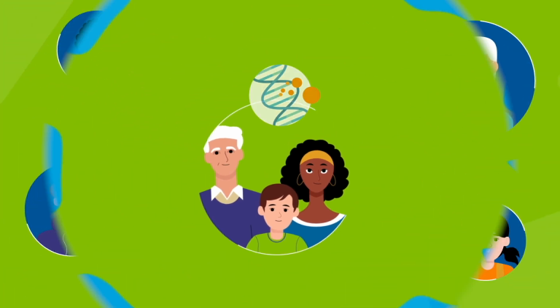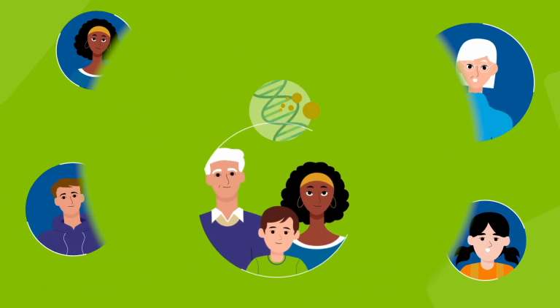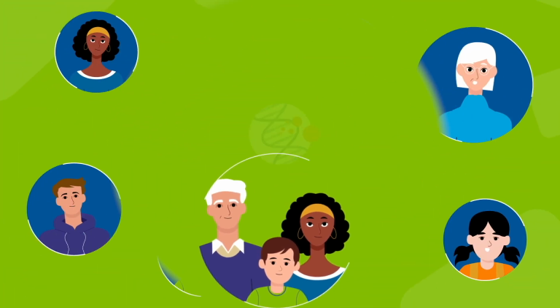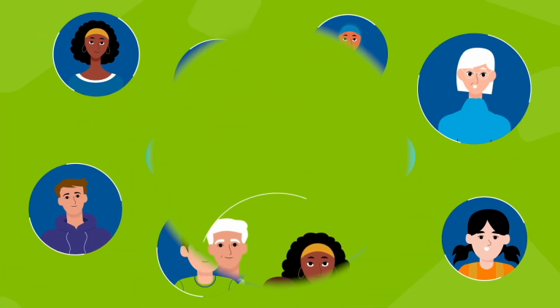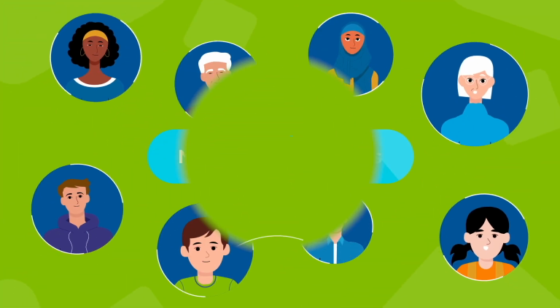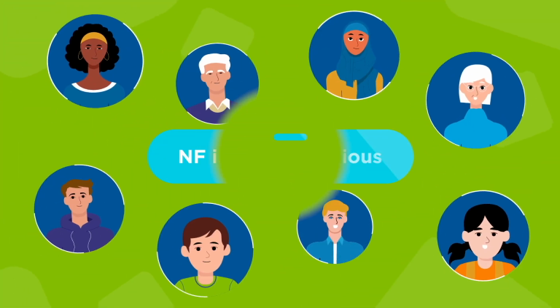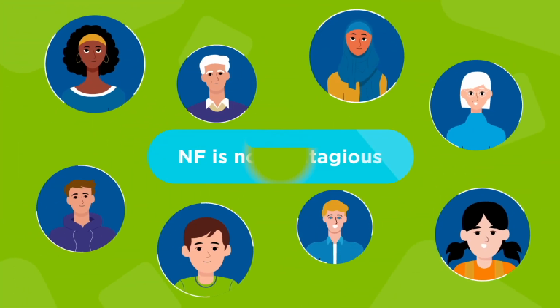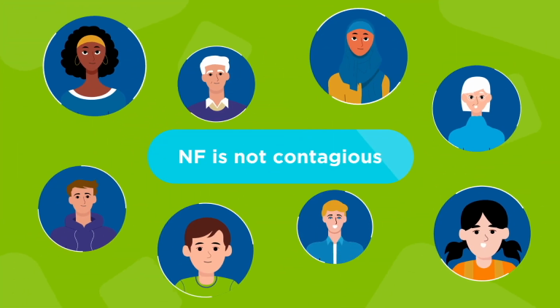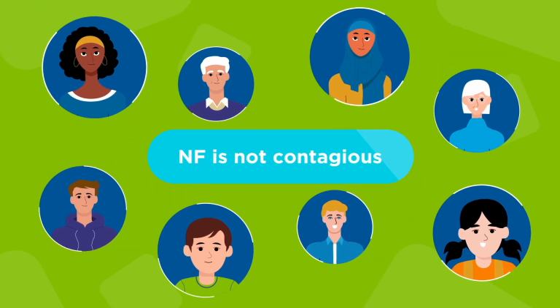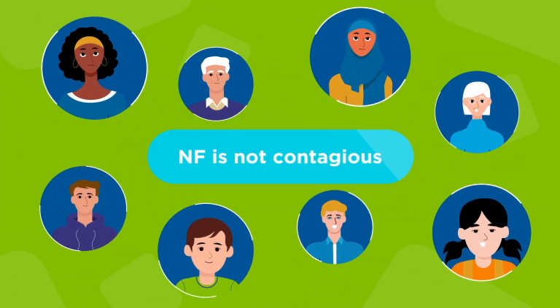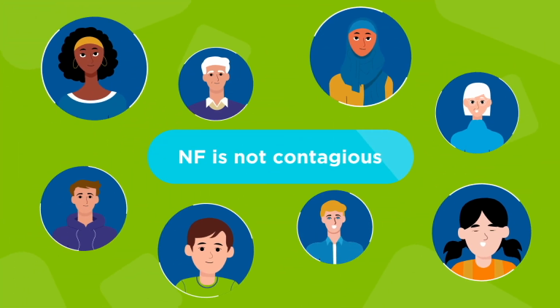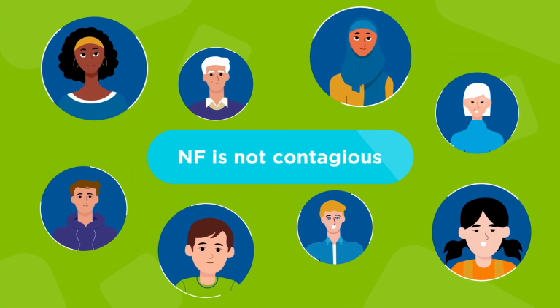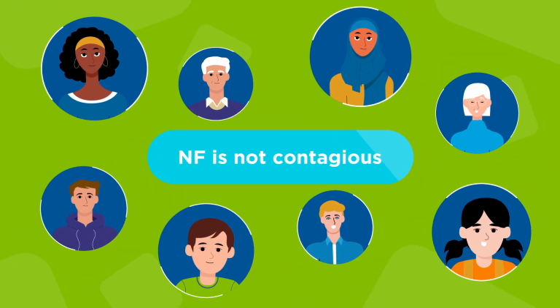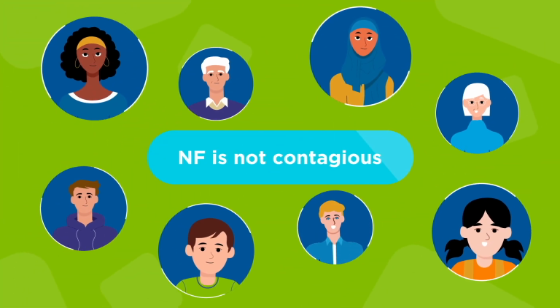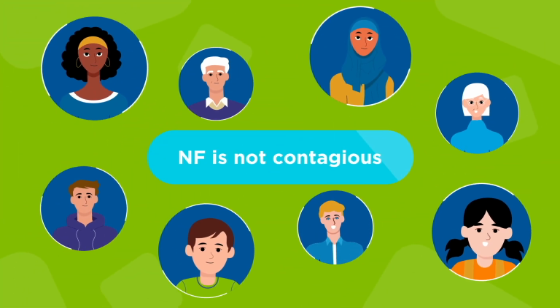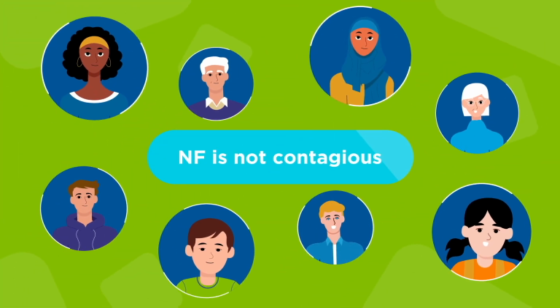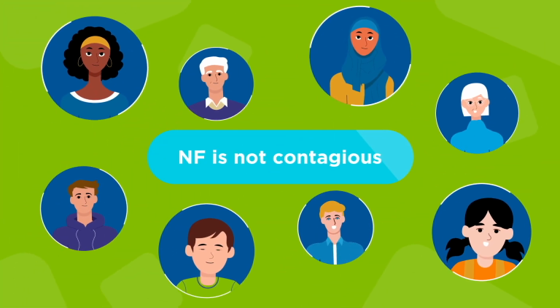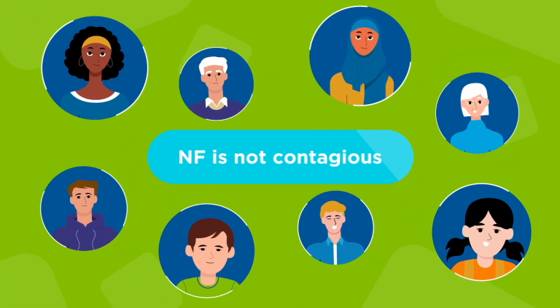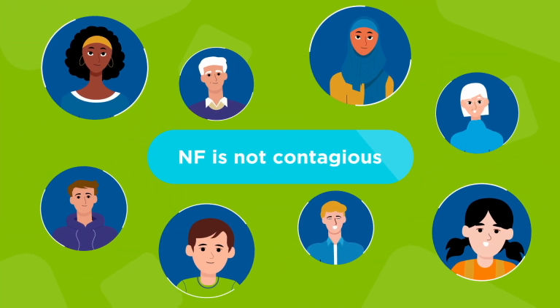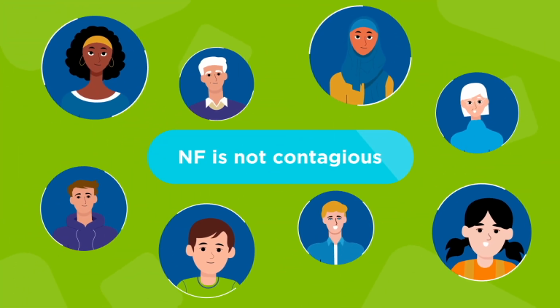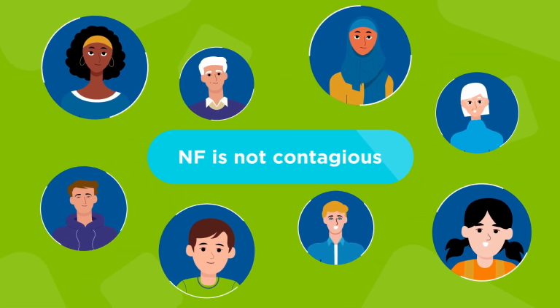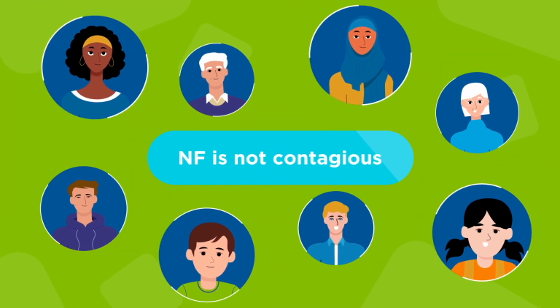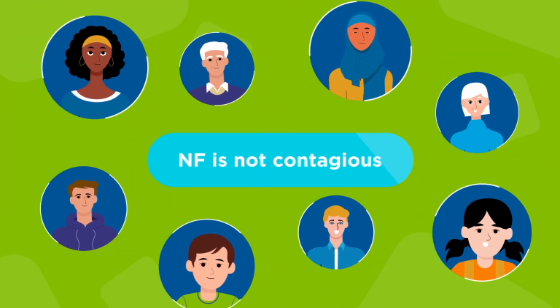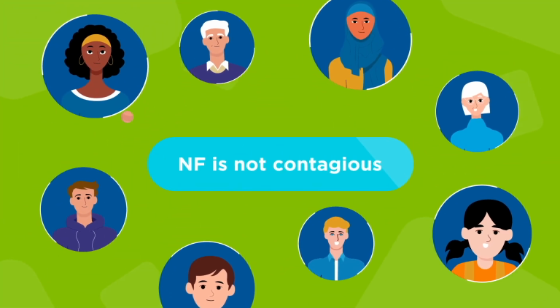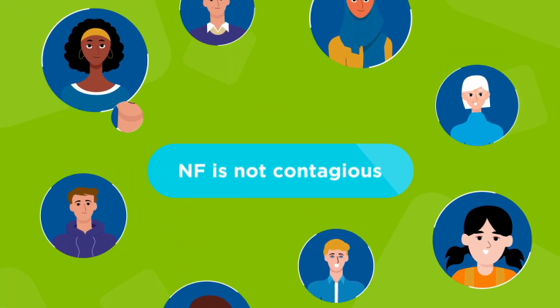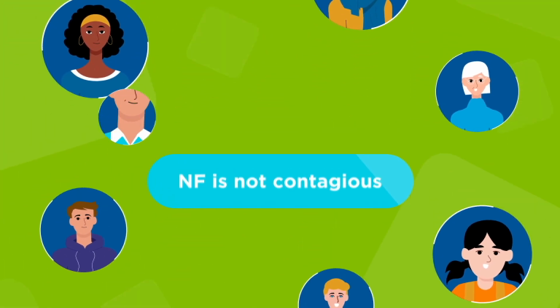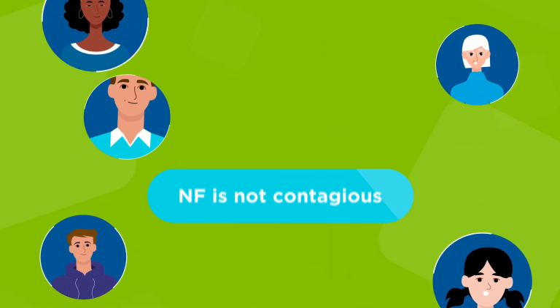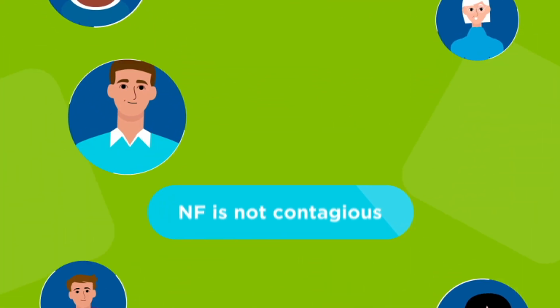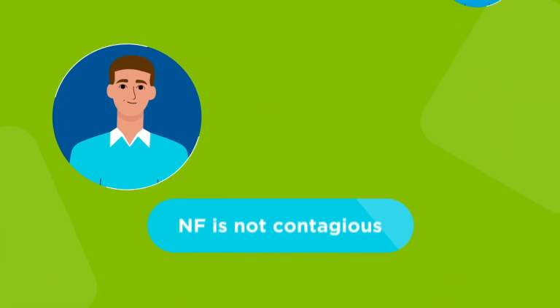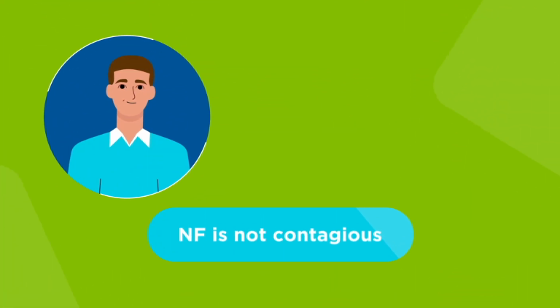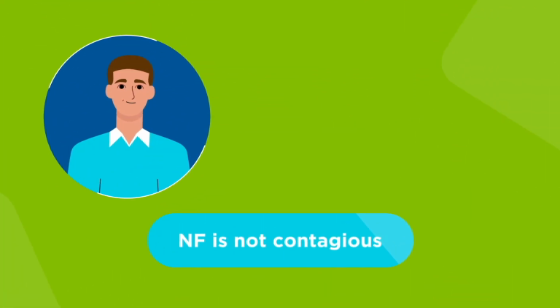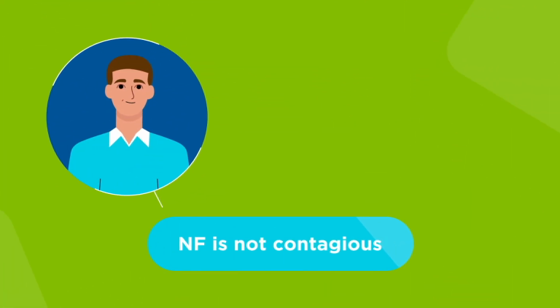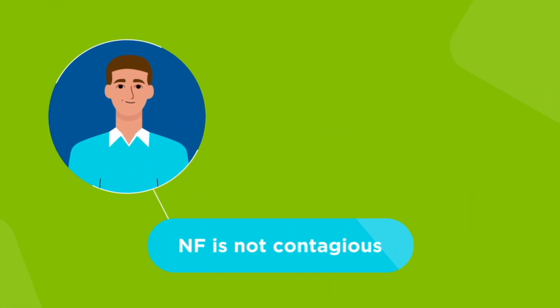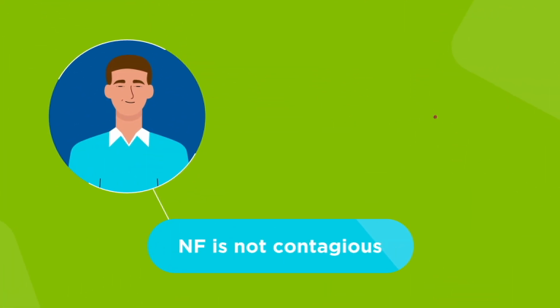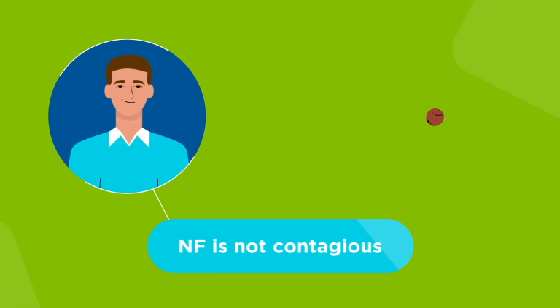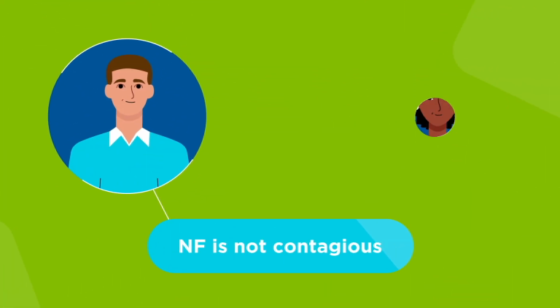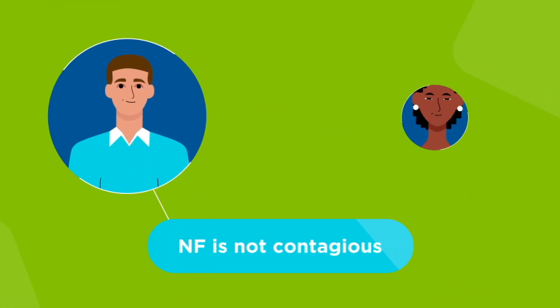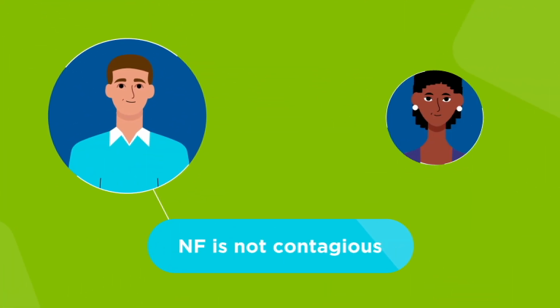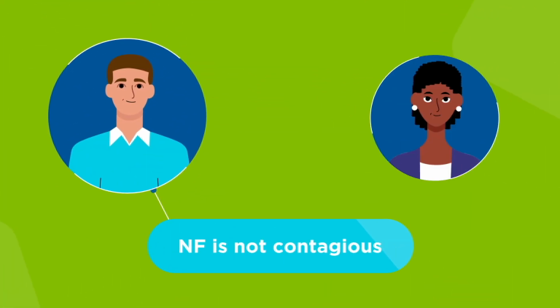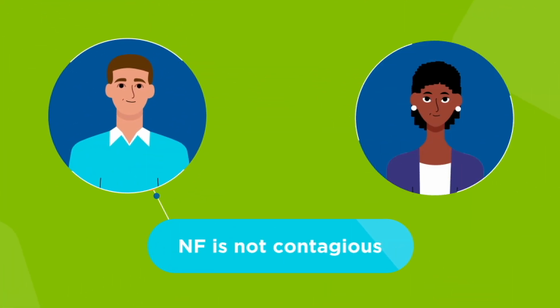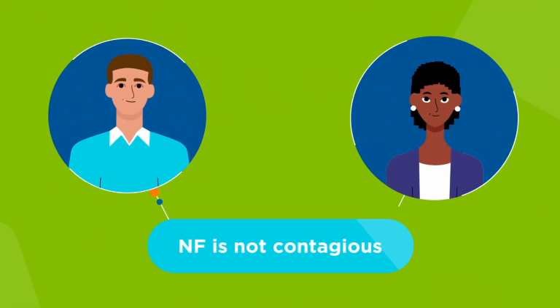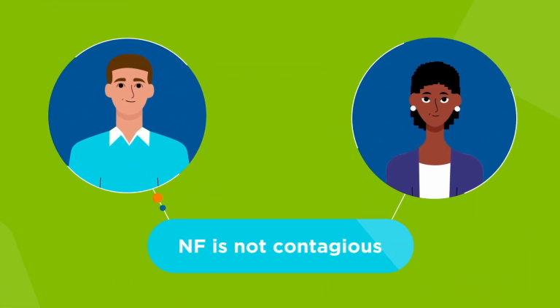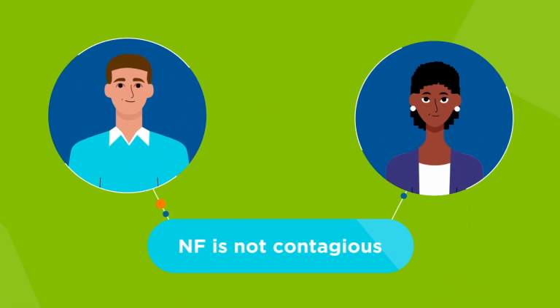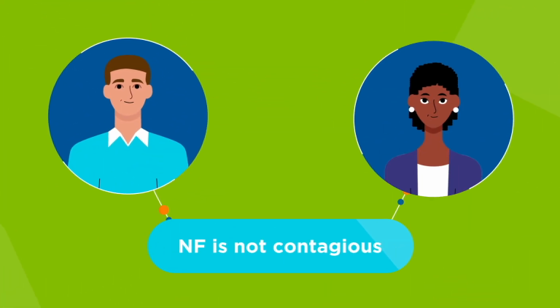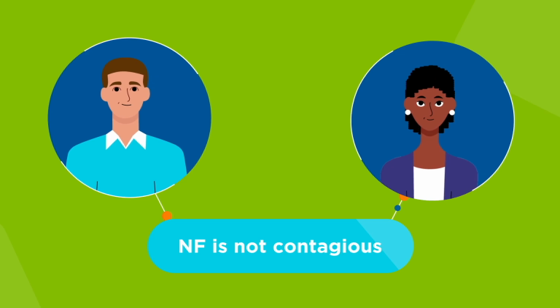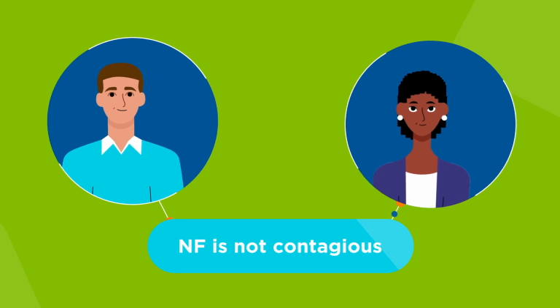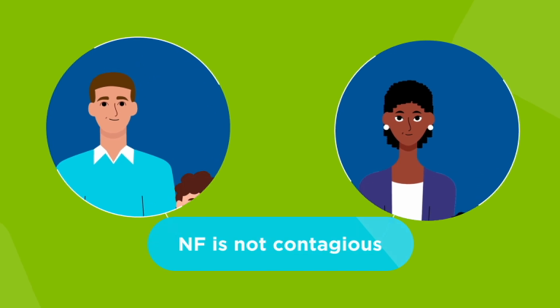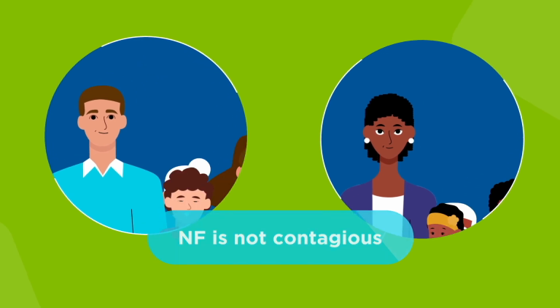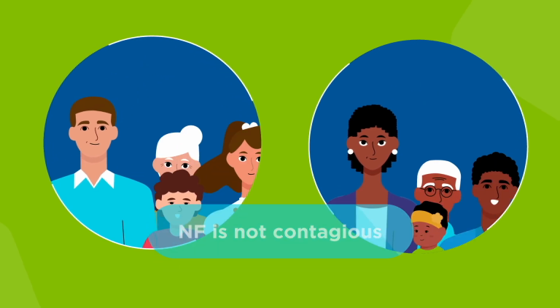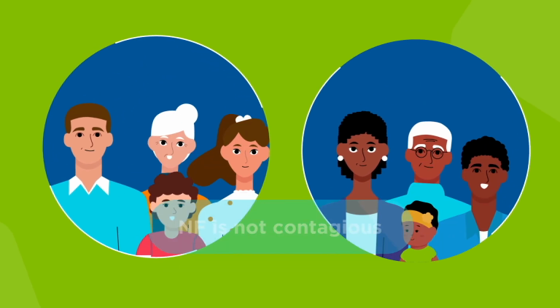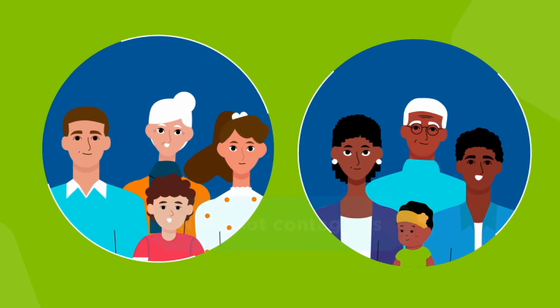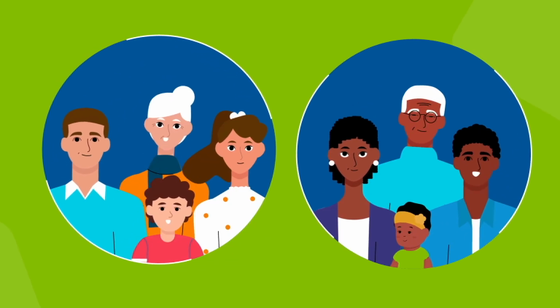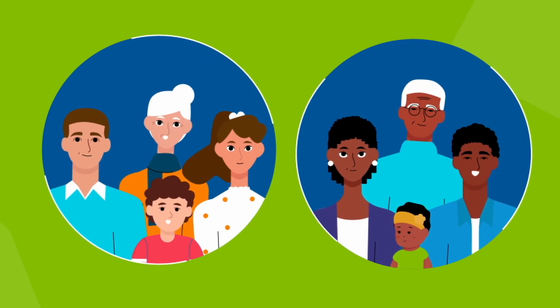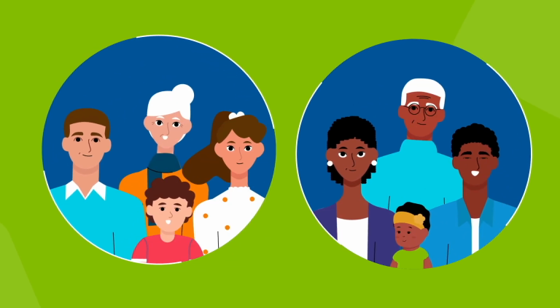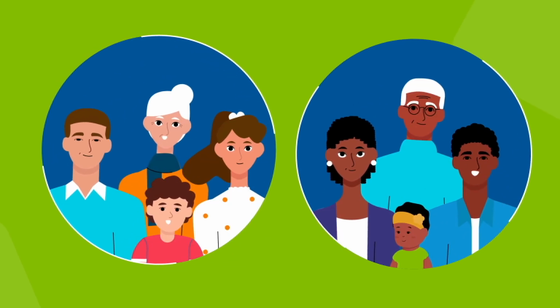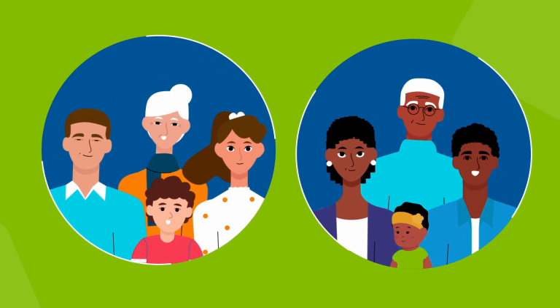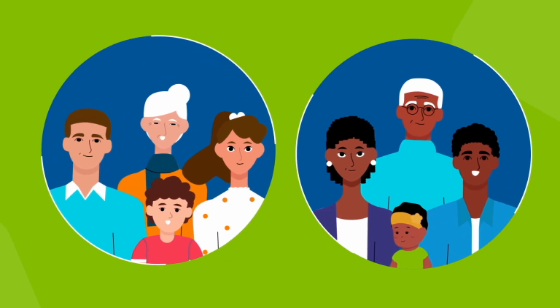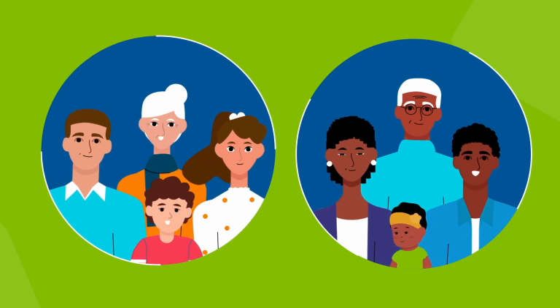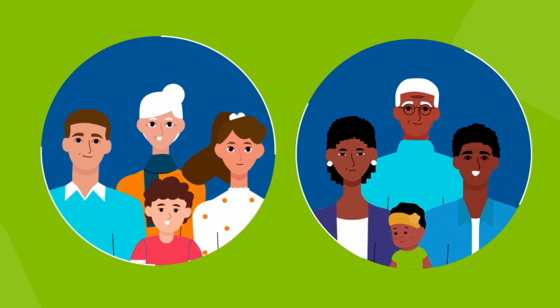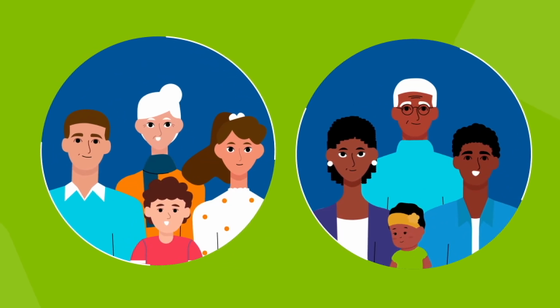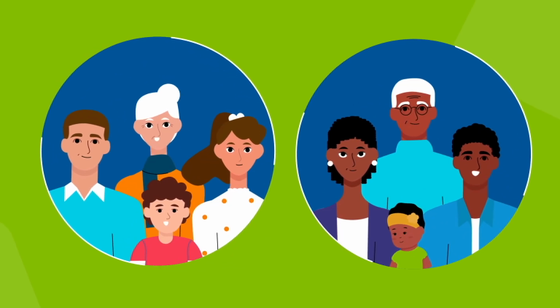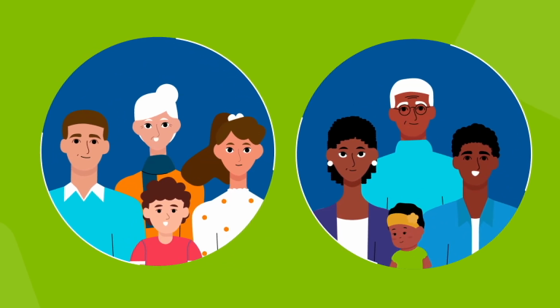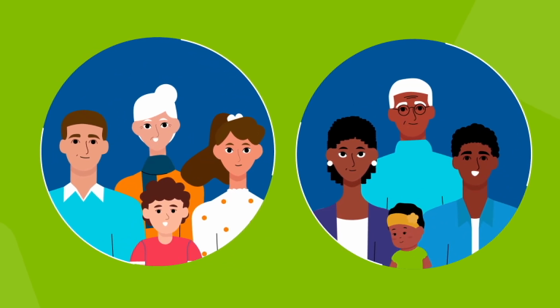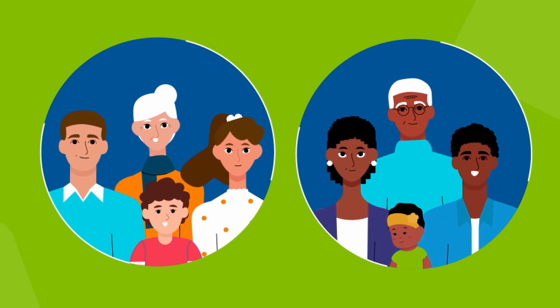NF is not contagious. It affects both males and females, and people of every population equally.